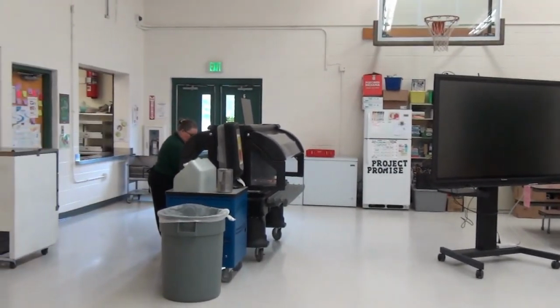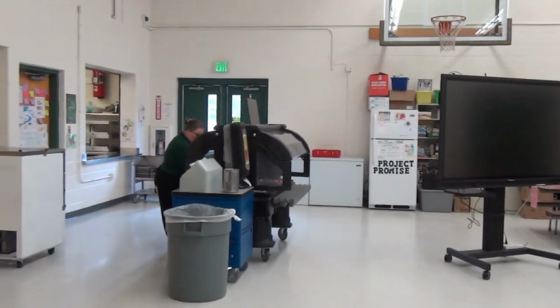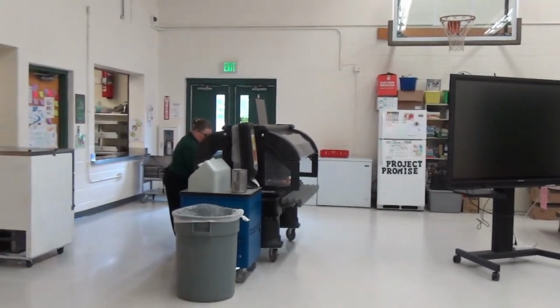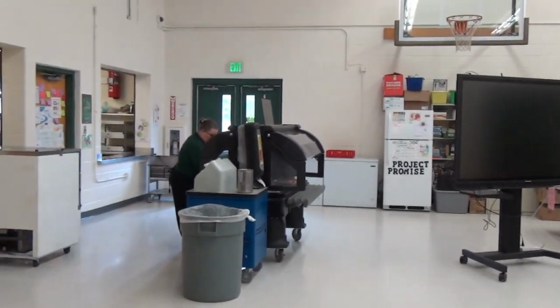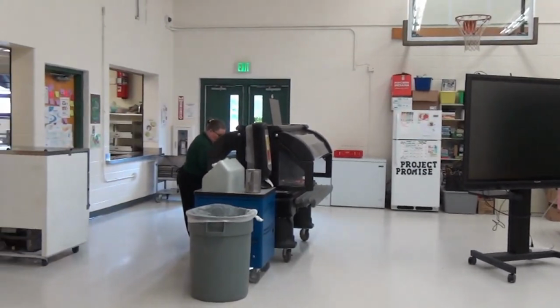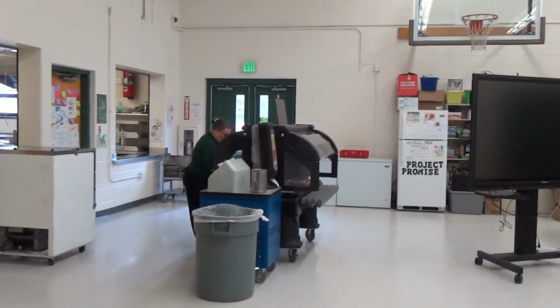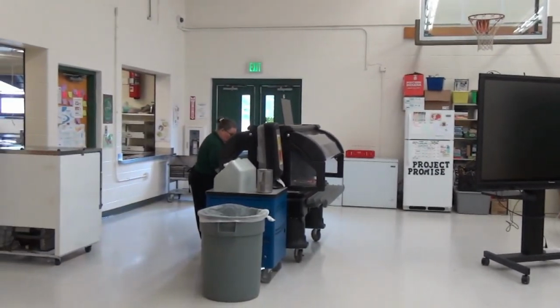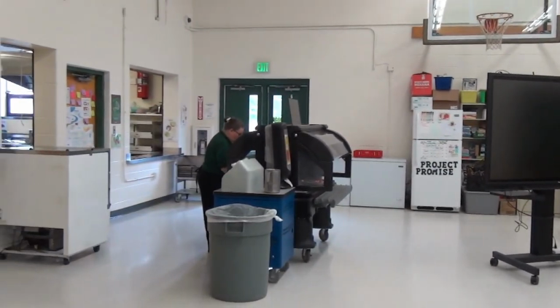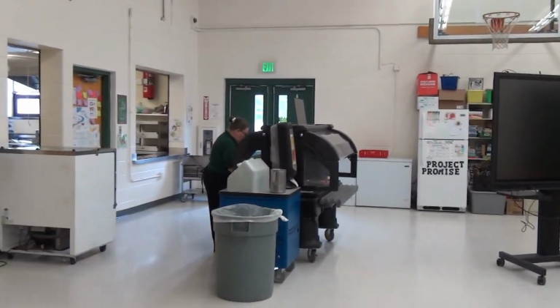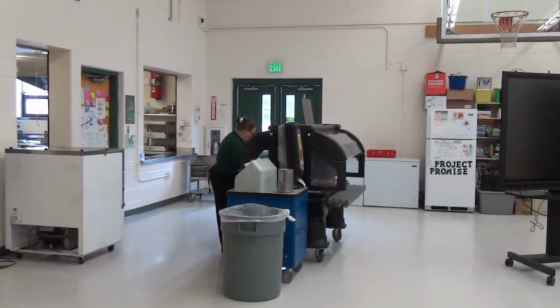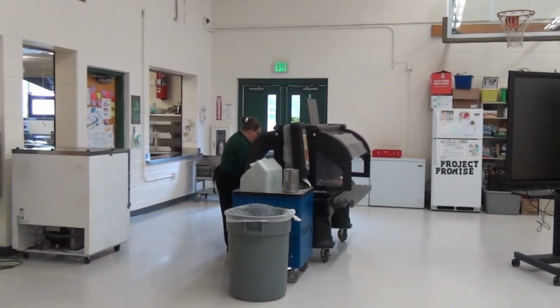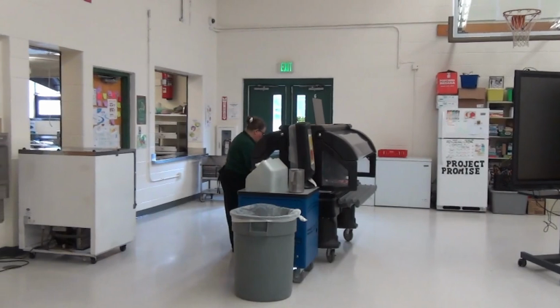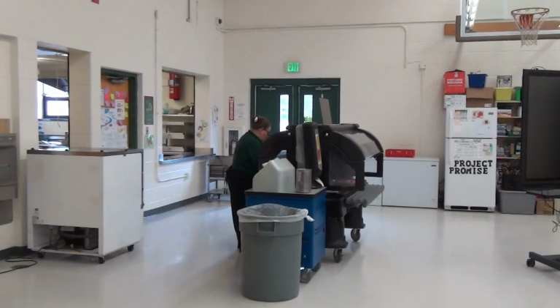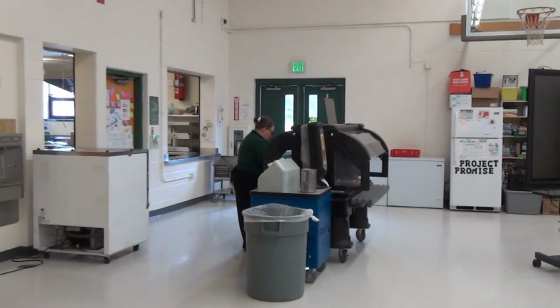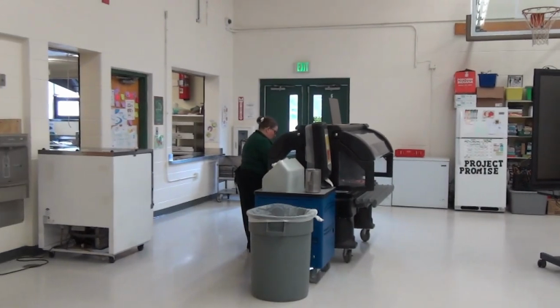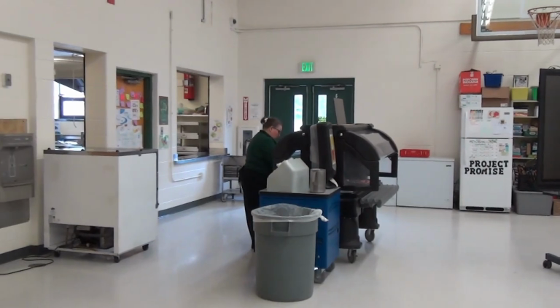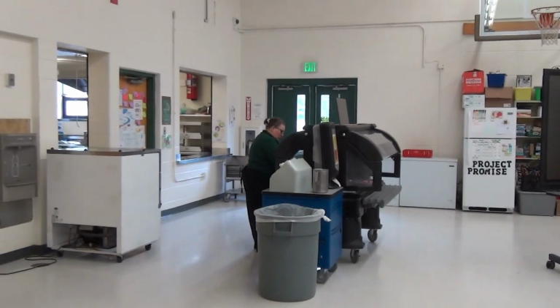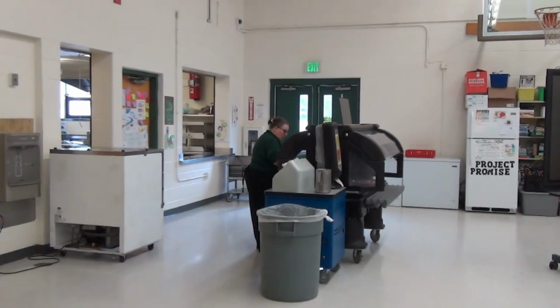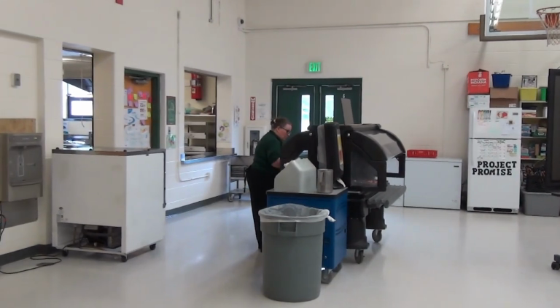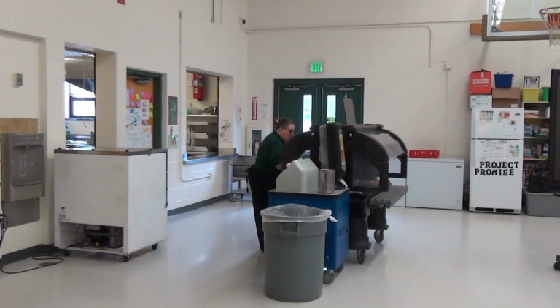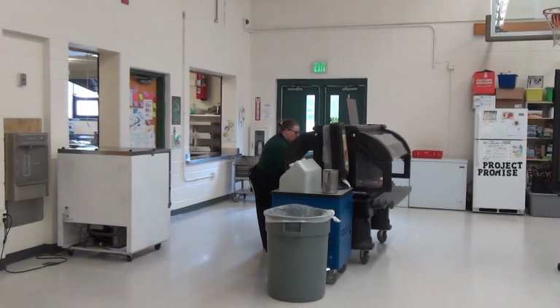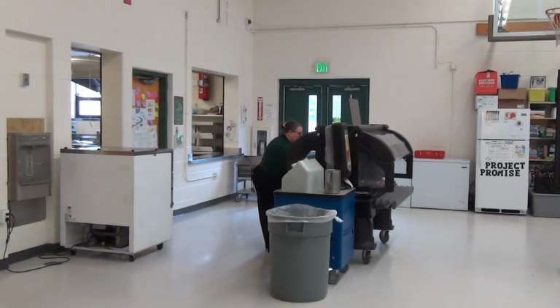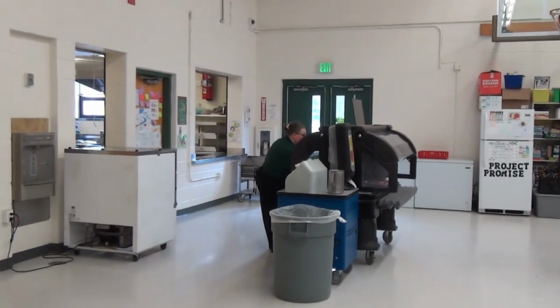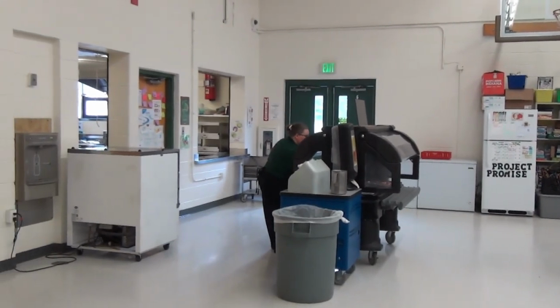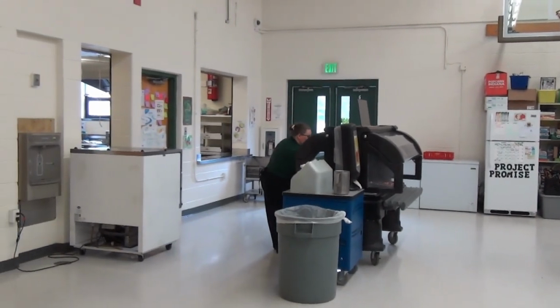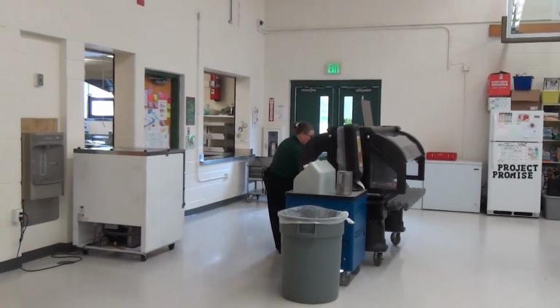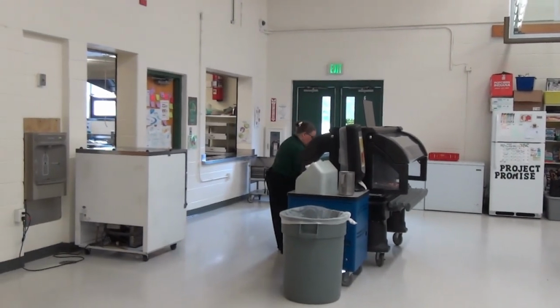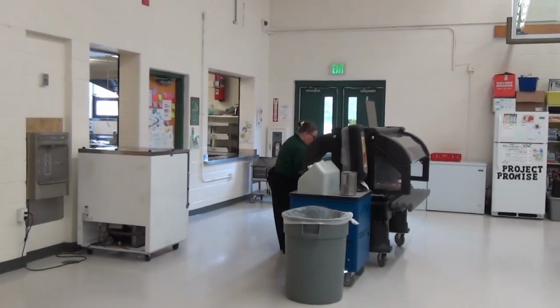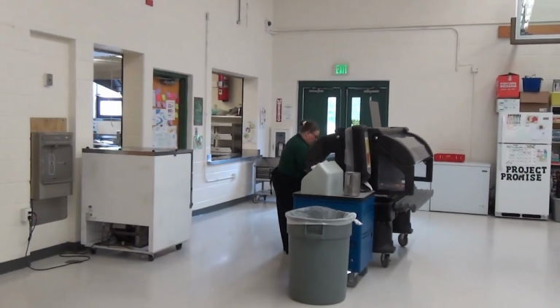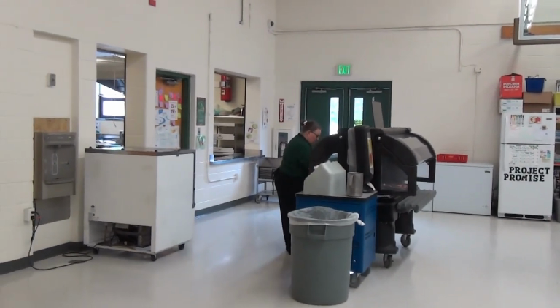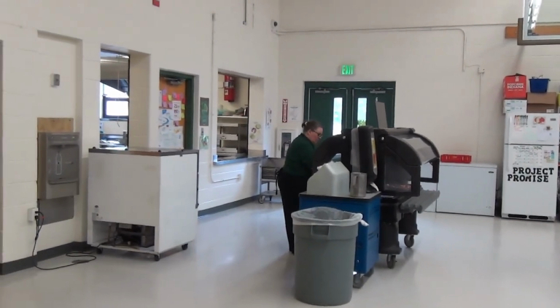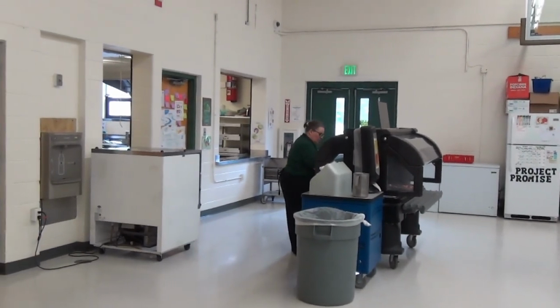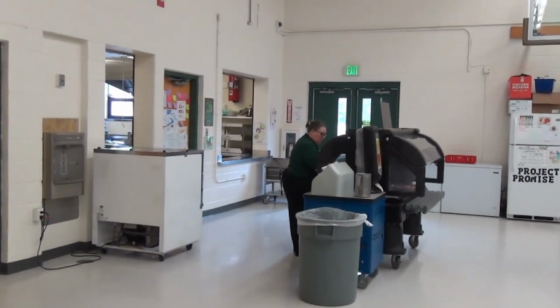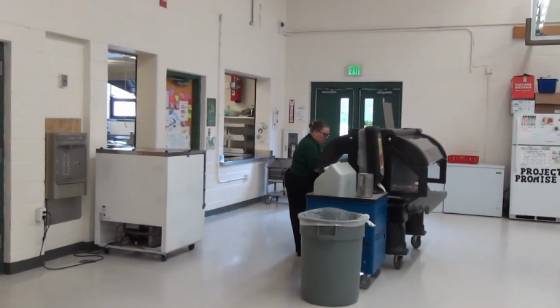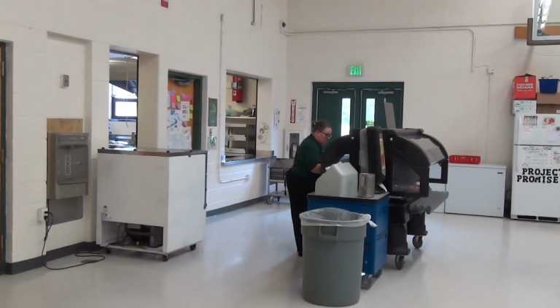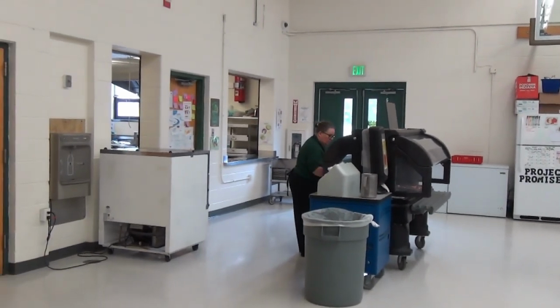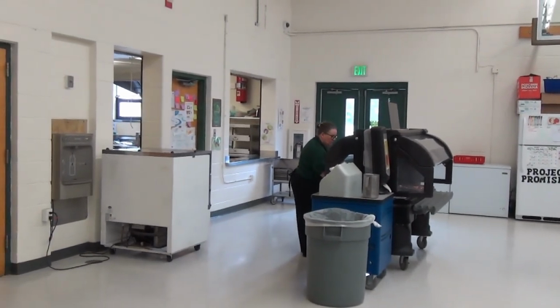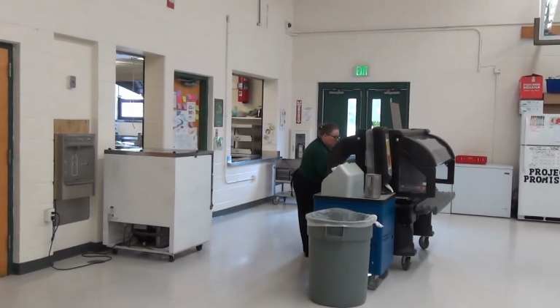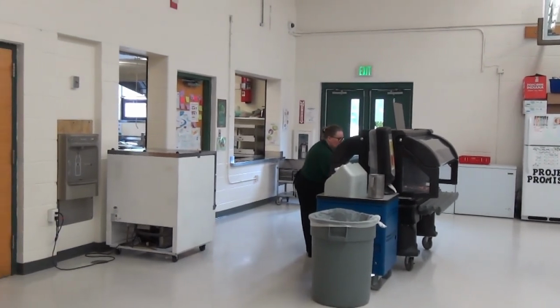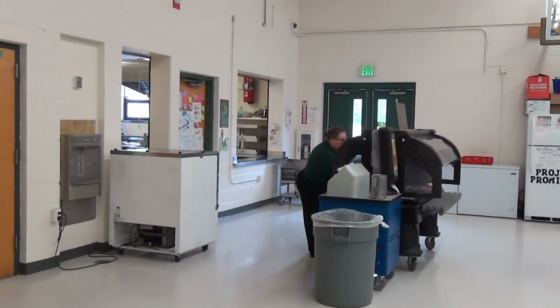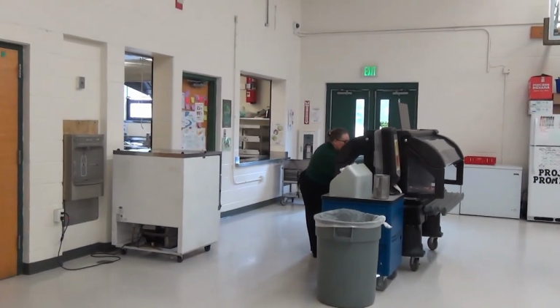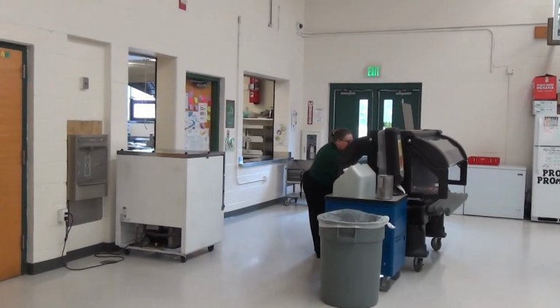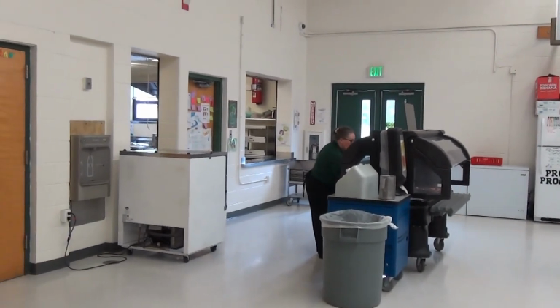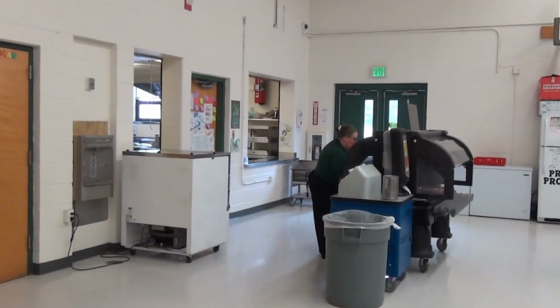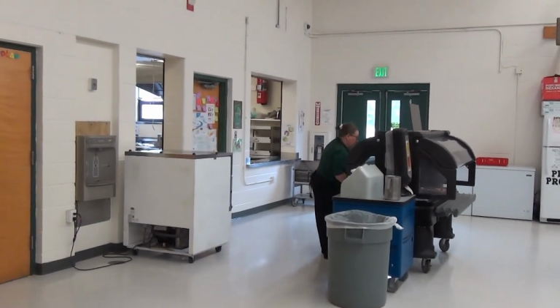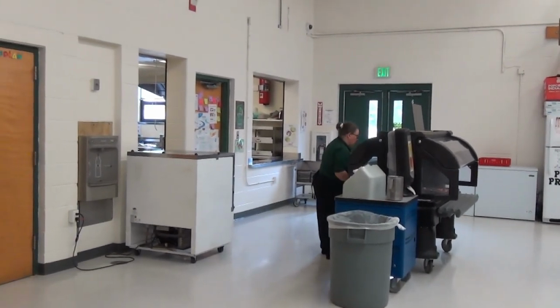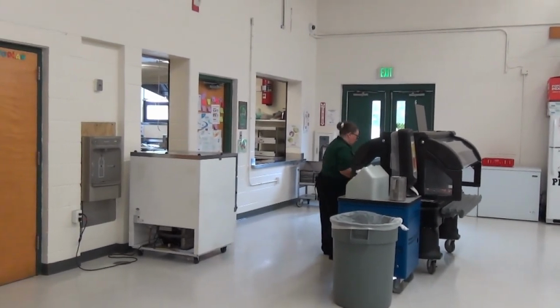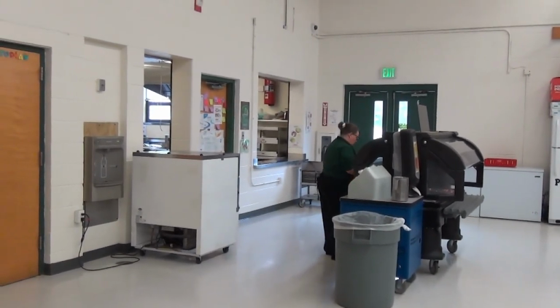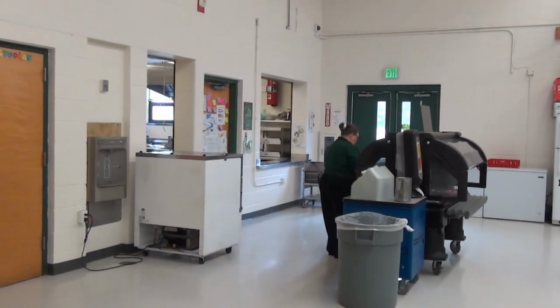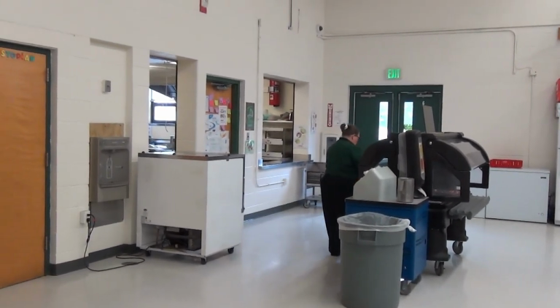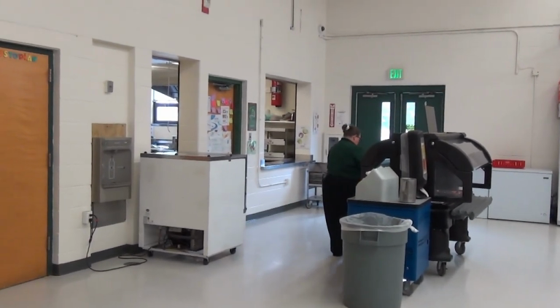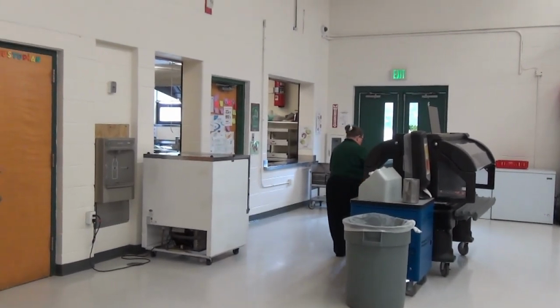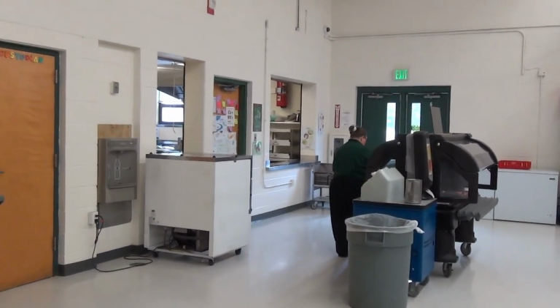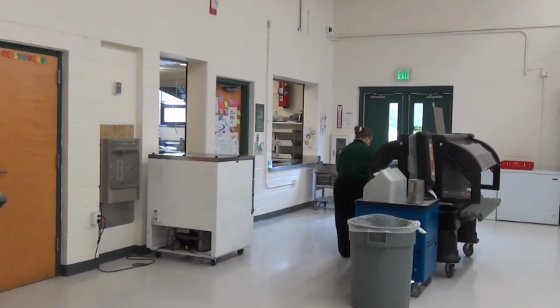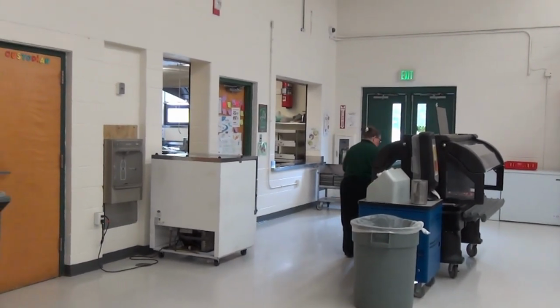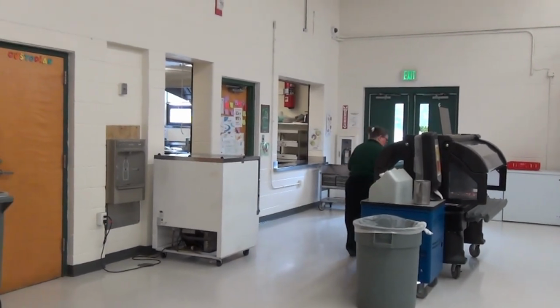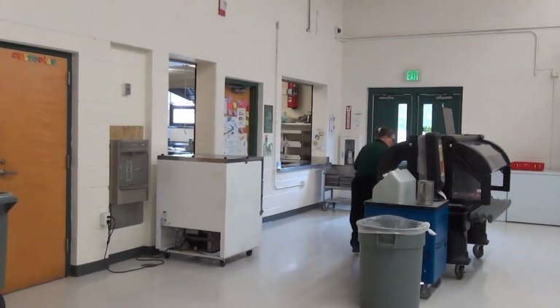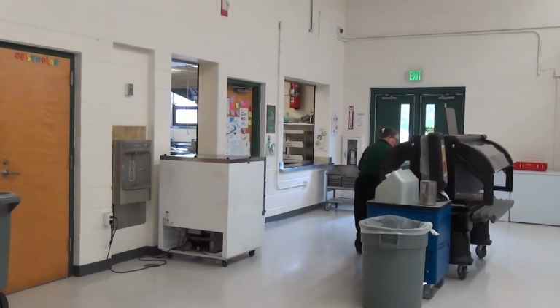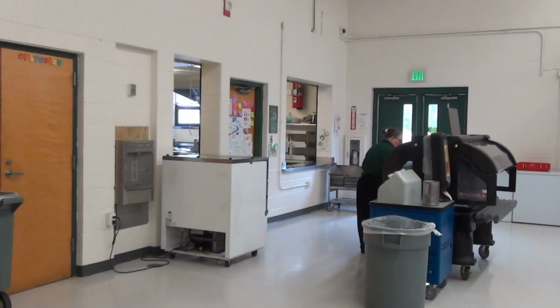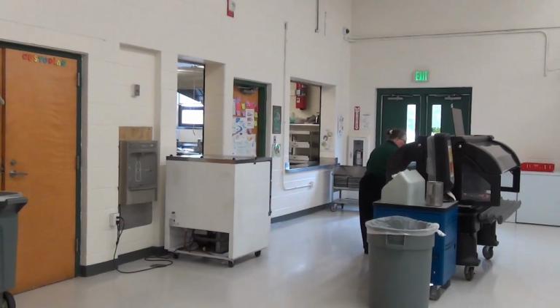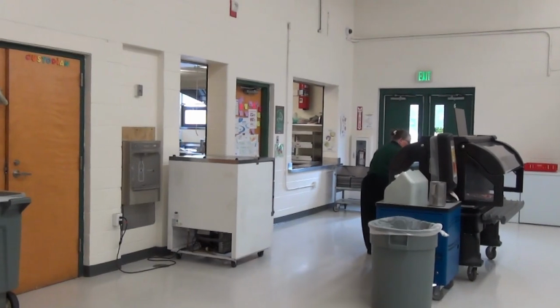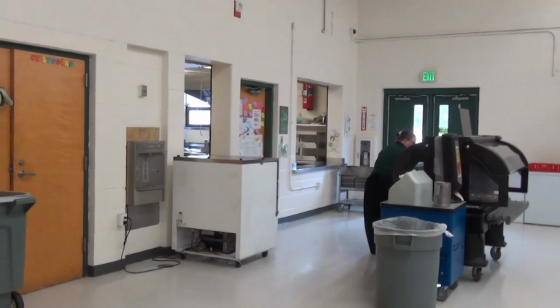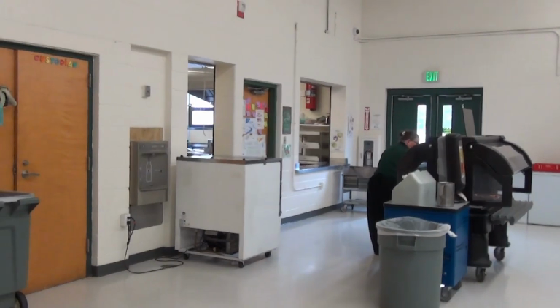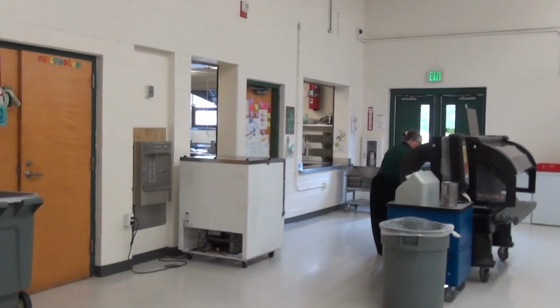As we continue, you notice that this is also our lunch staff, ready for our service for the day.